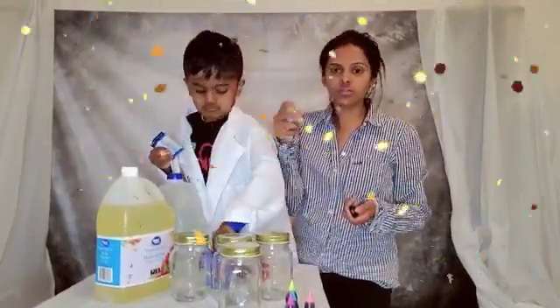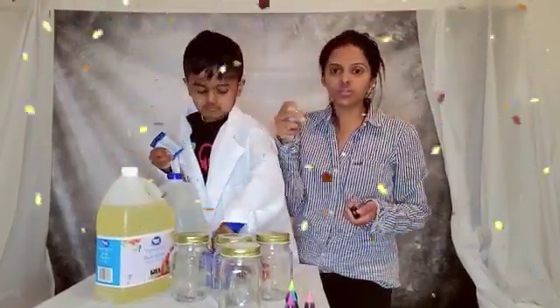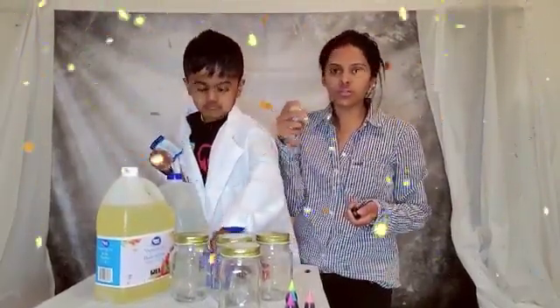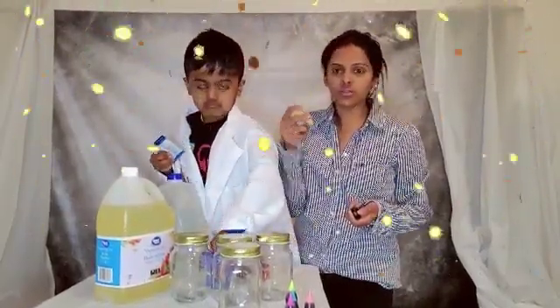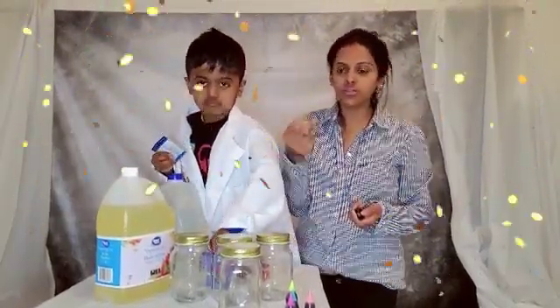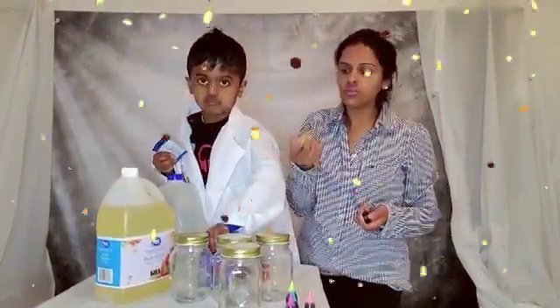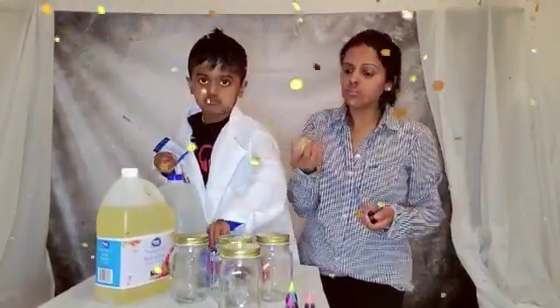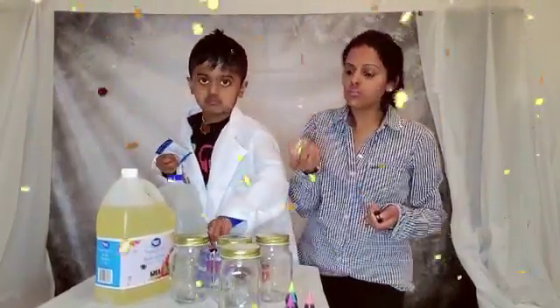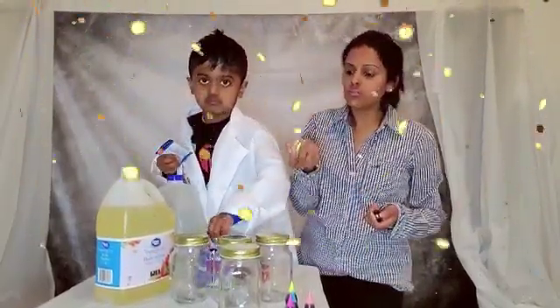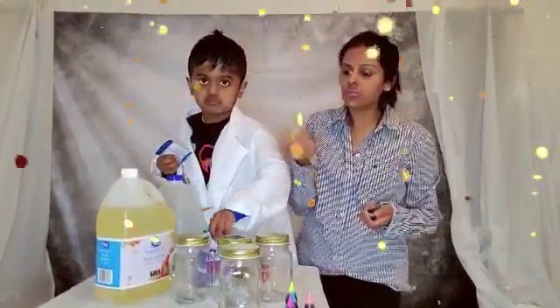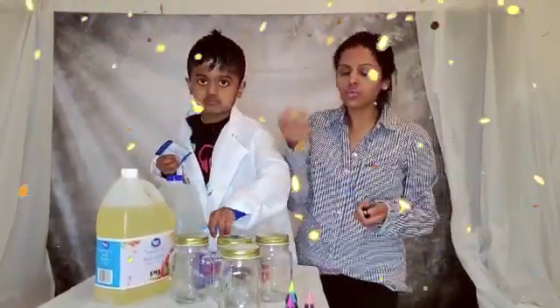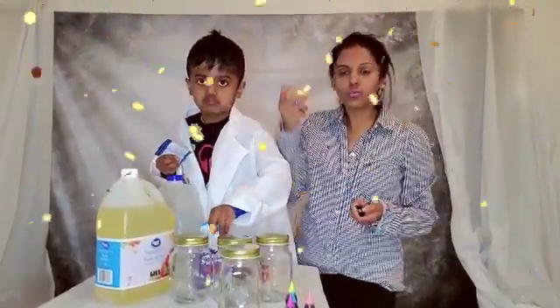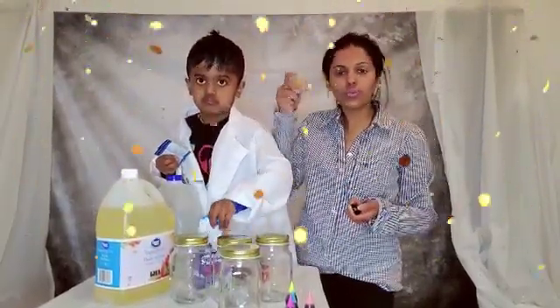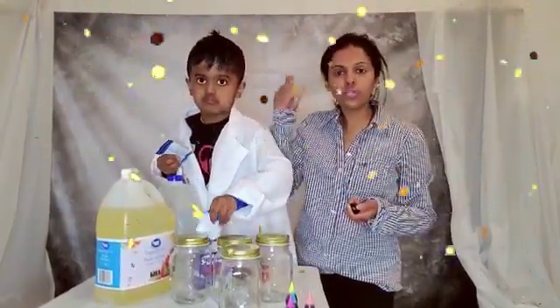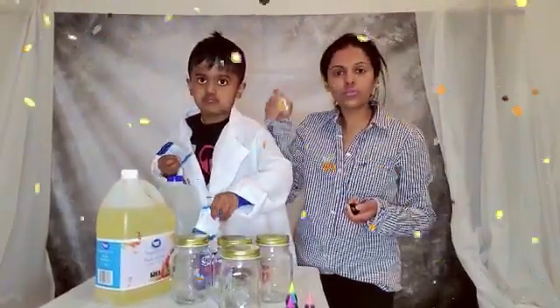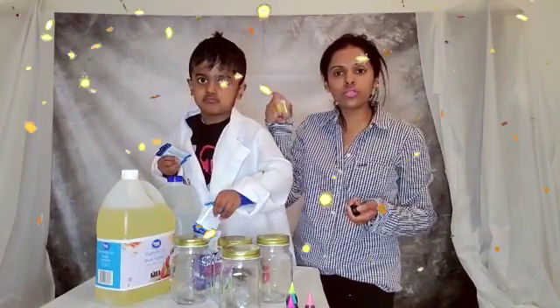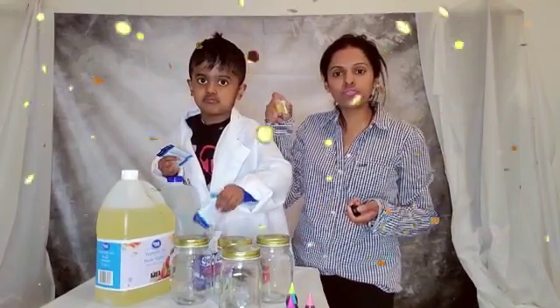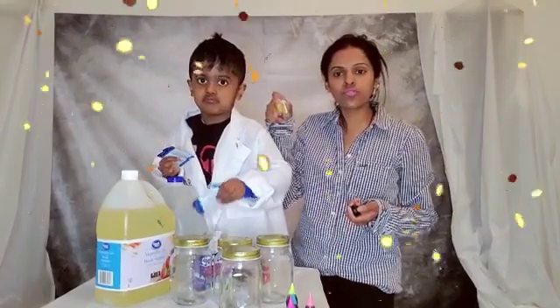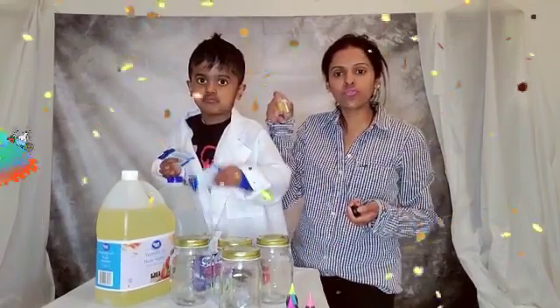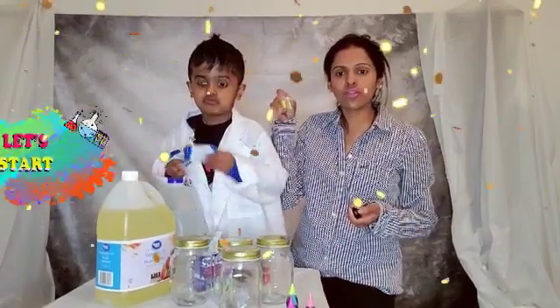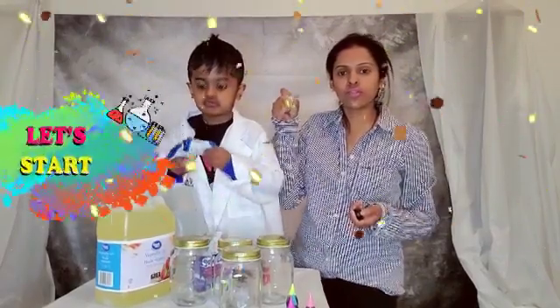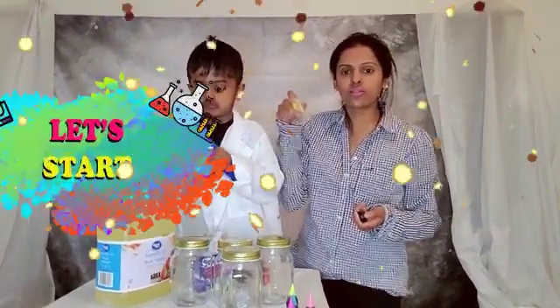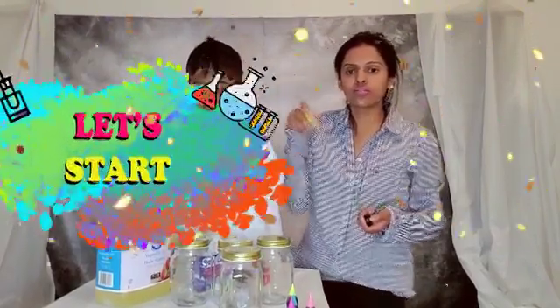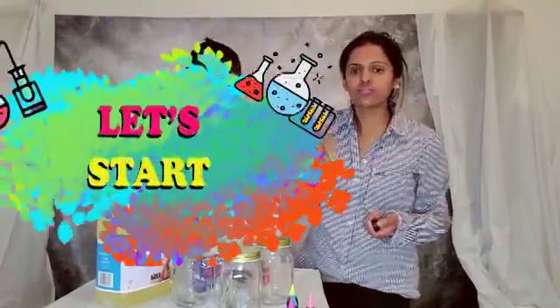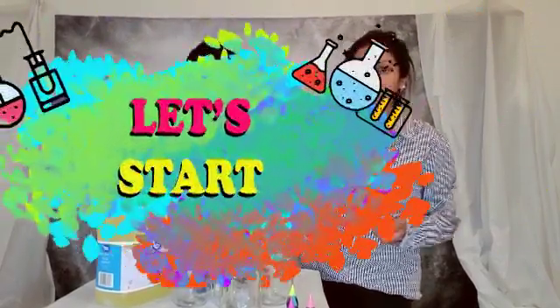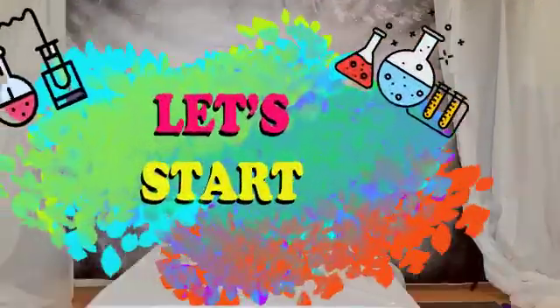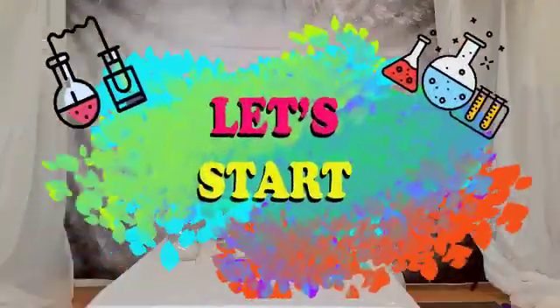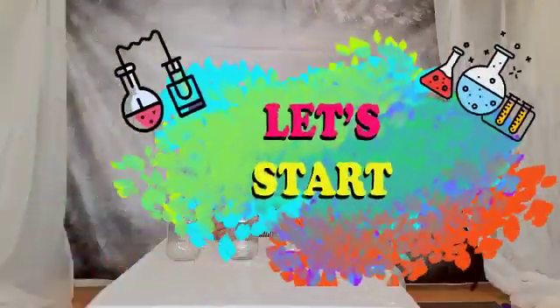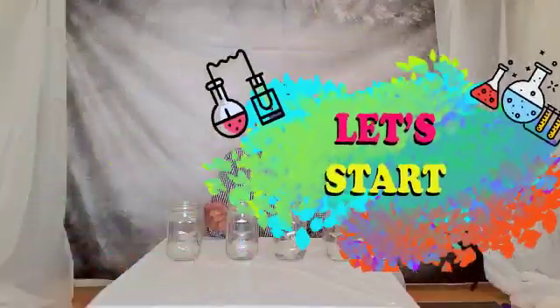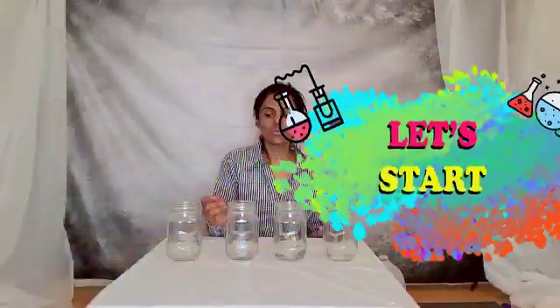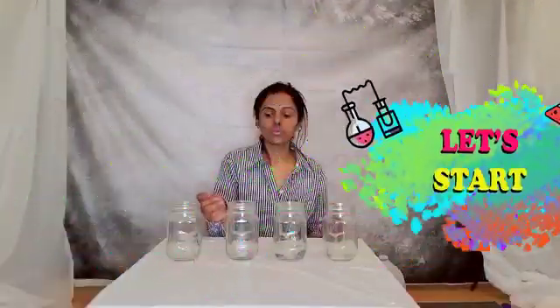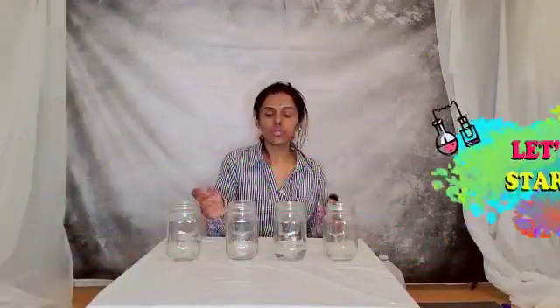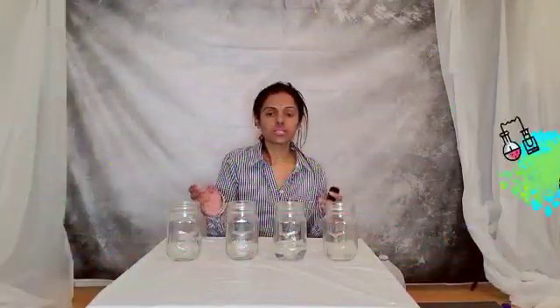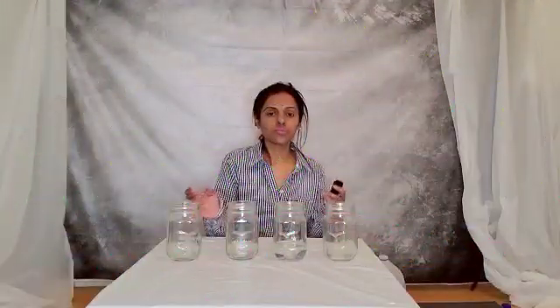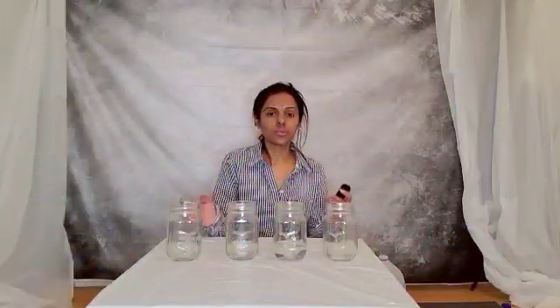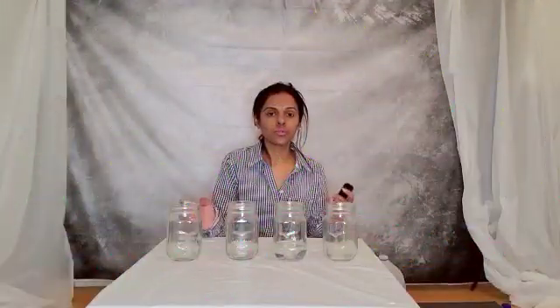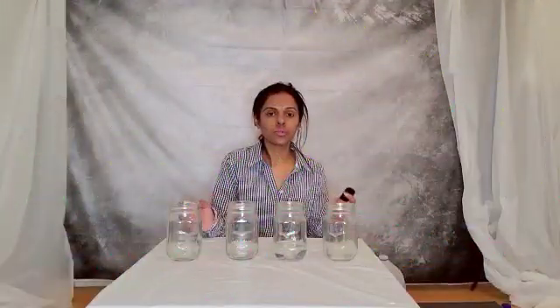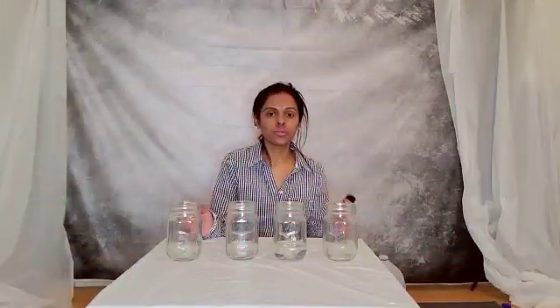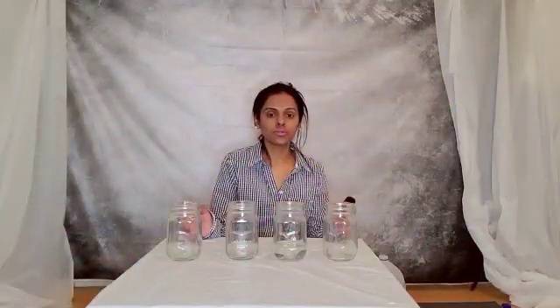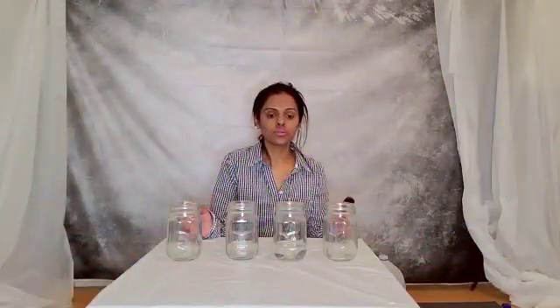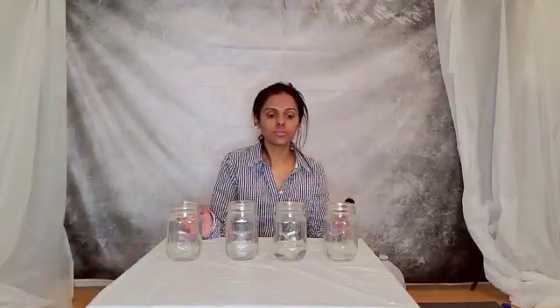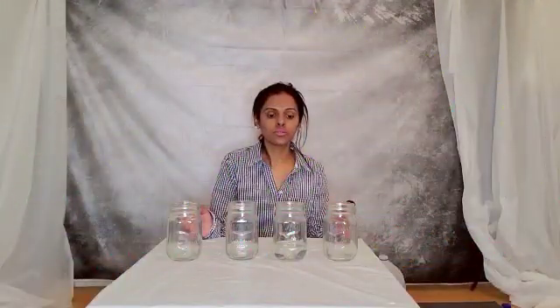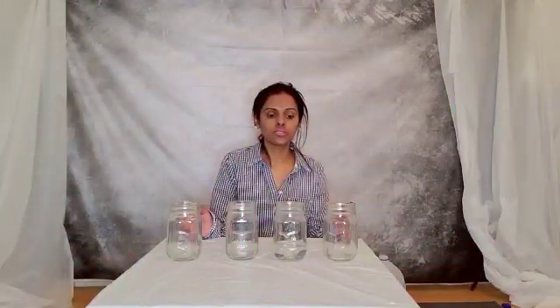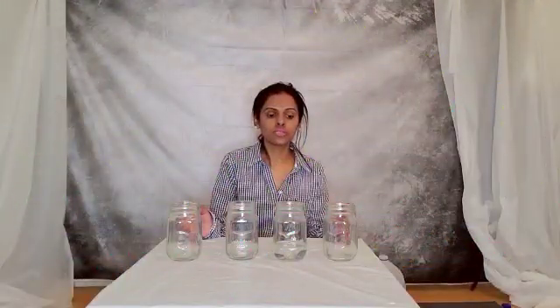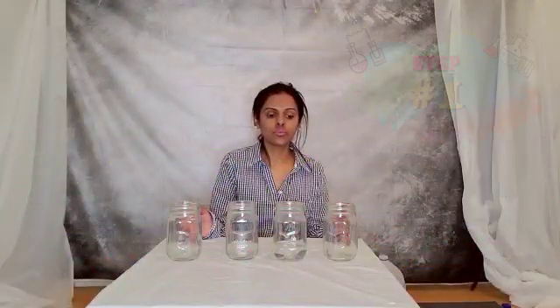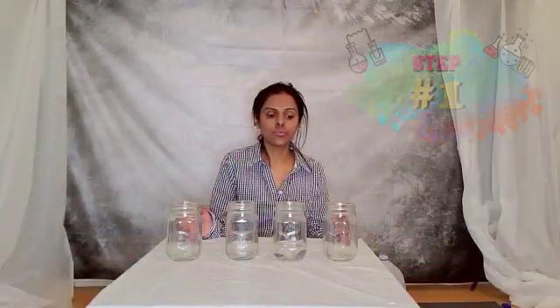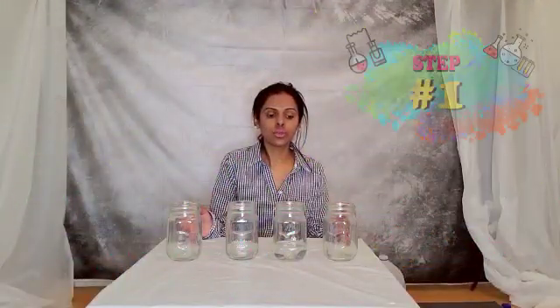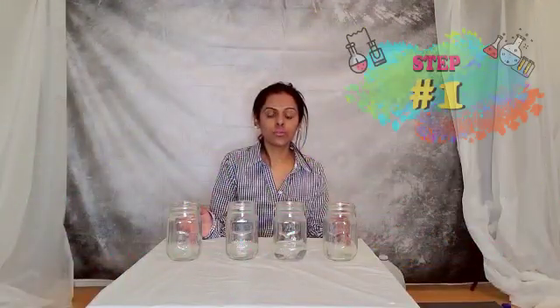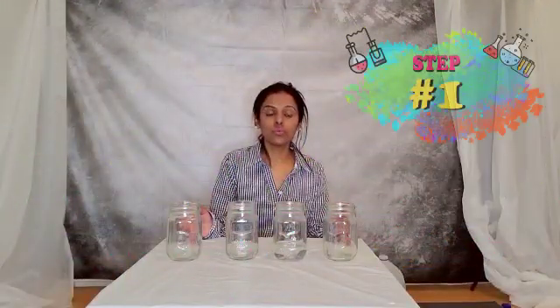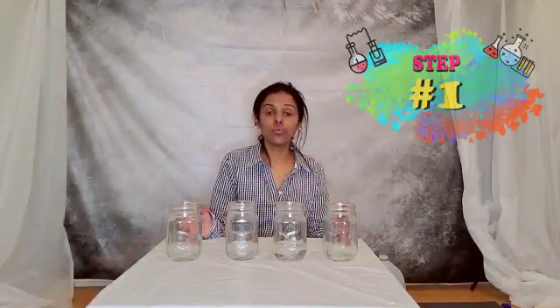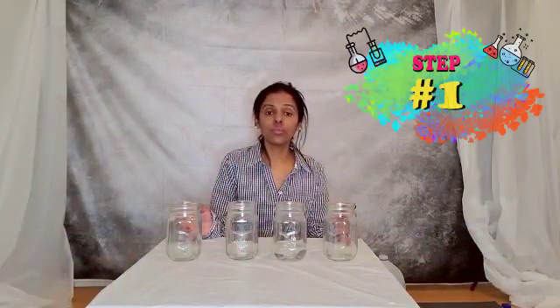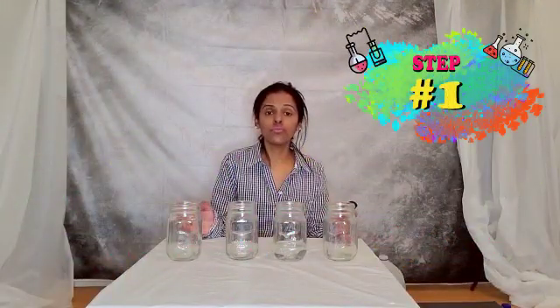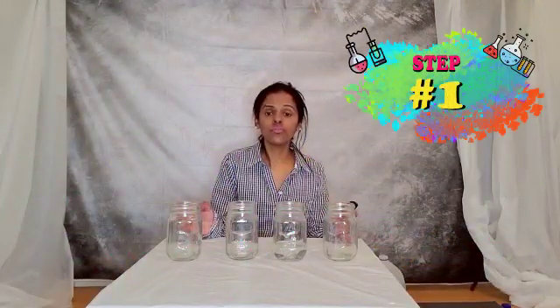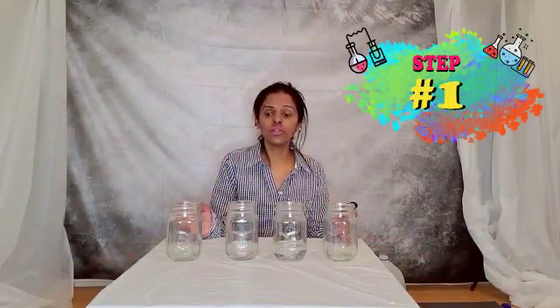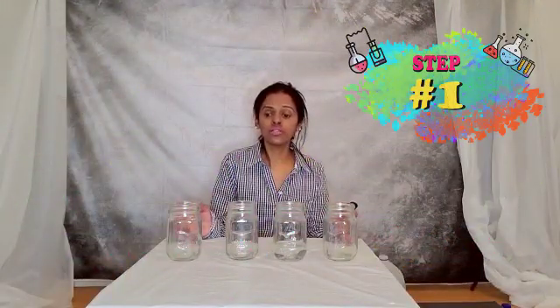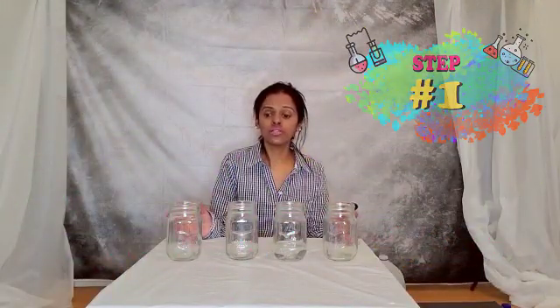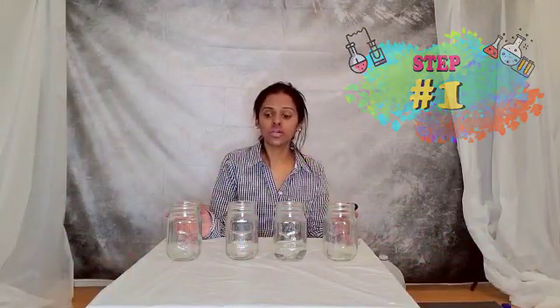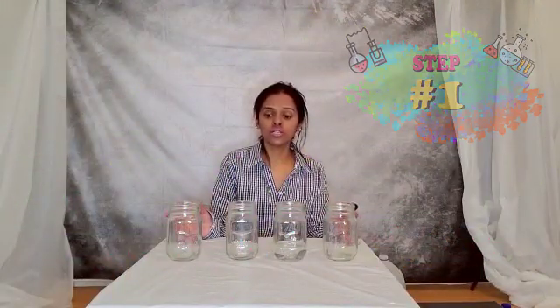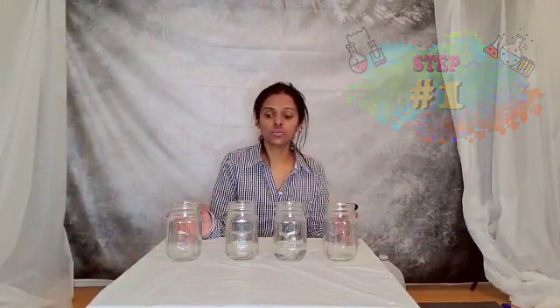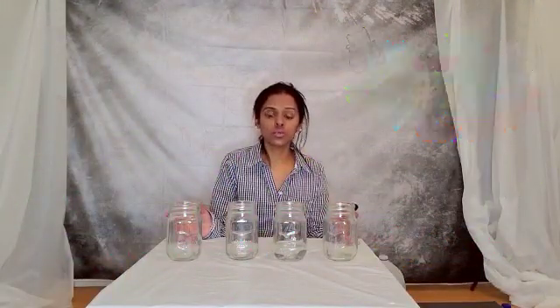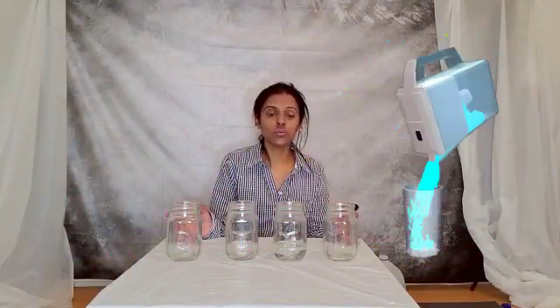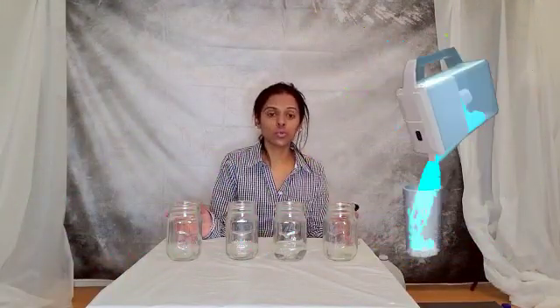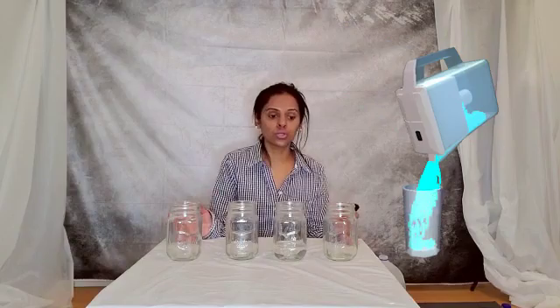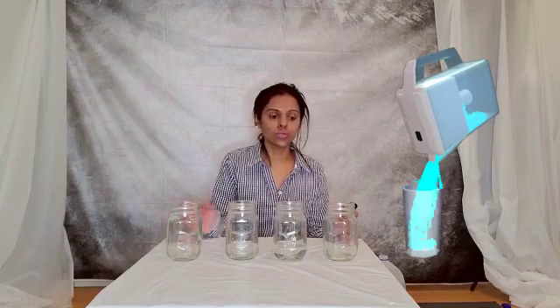Let's start with the experiment. Step one: we'll fill the jars with water.